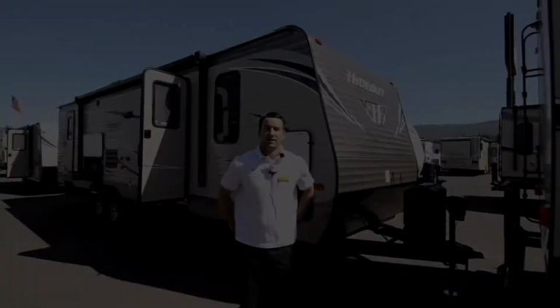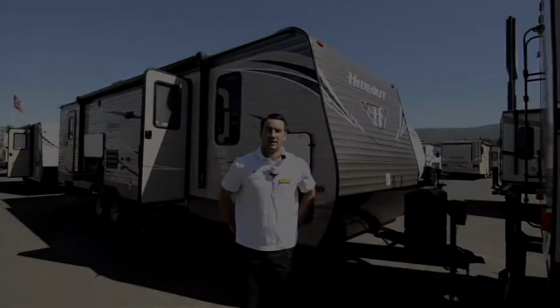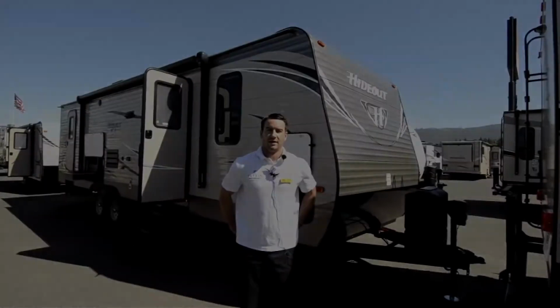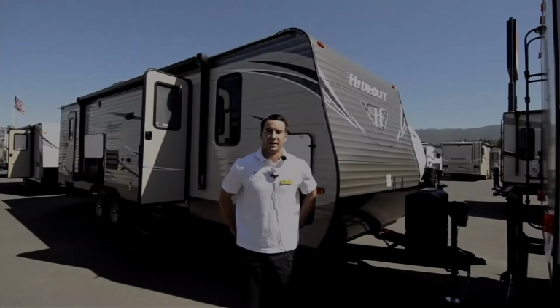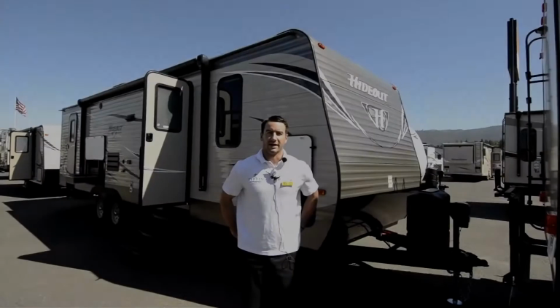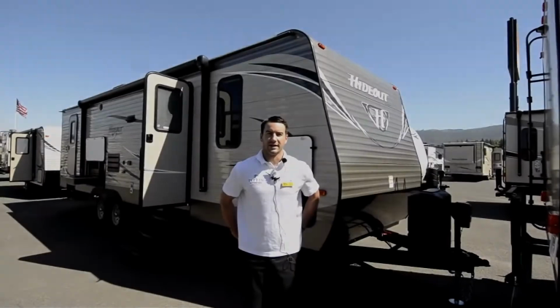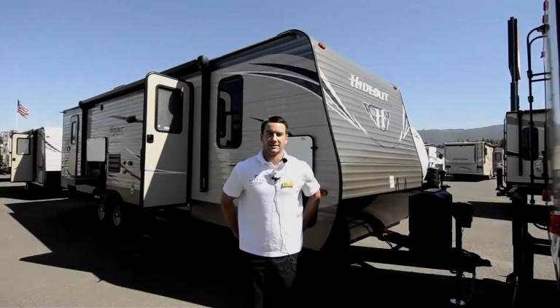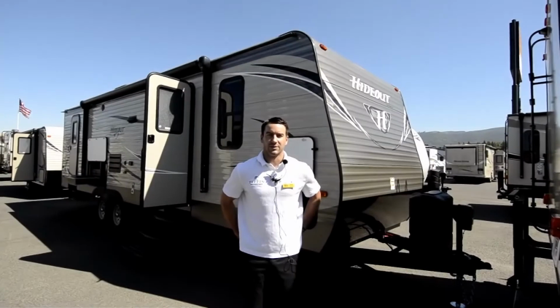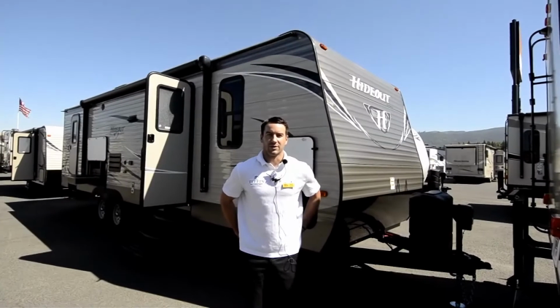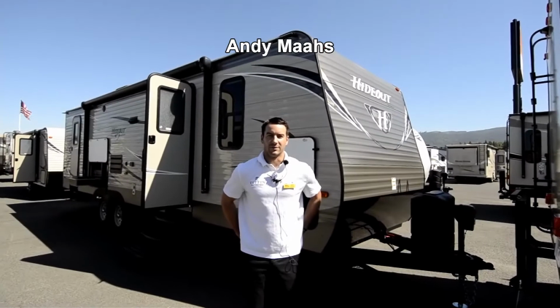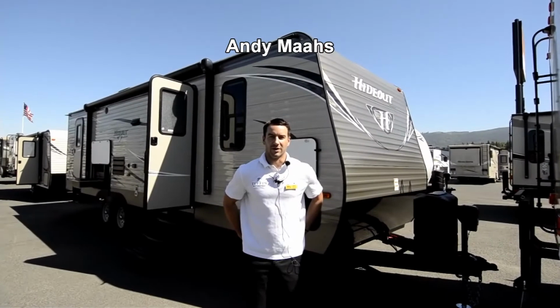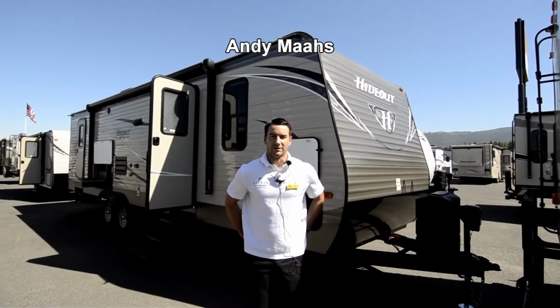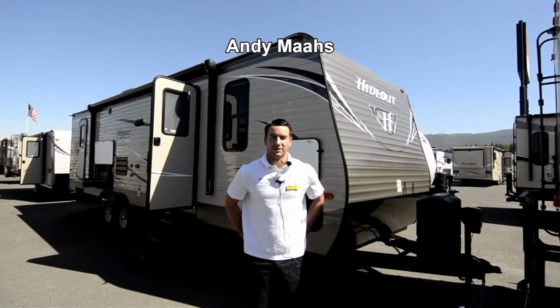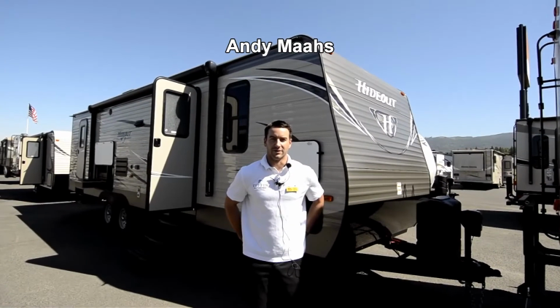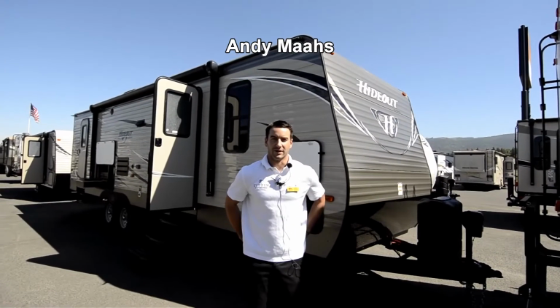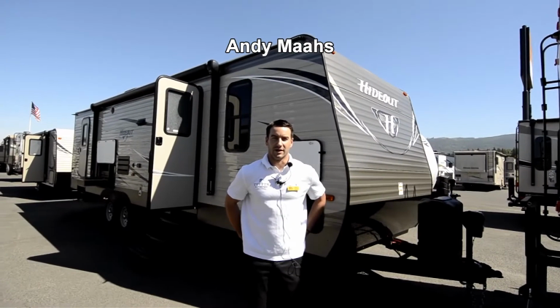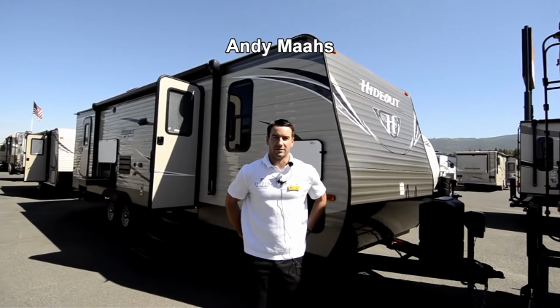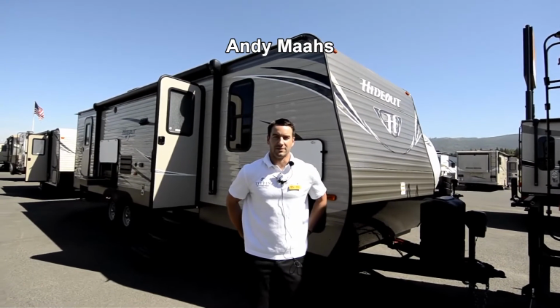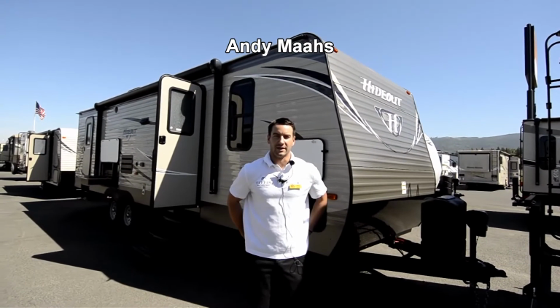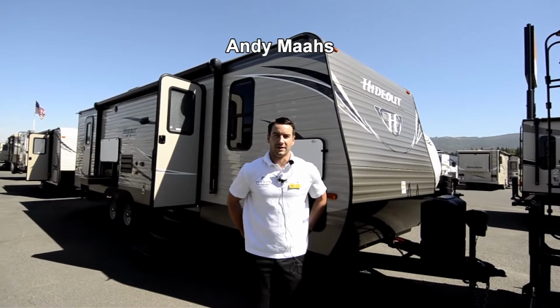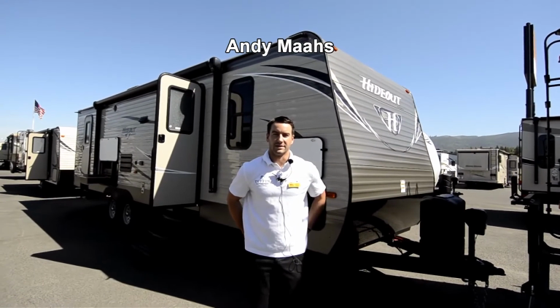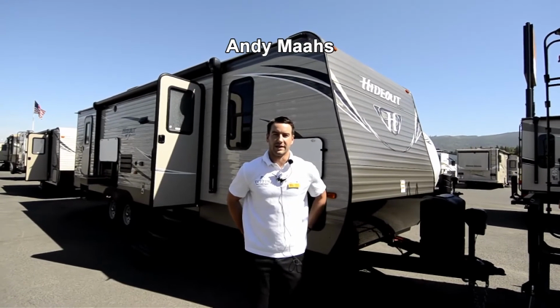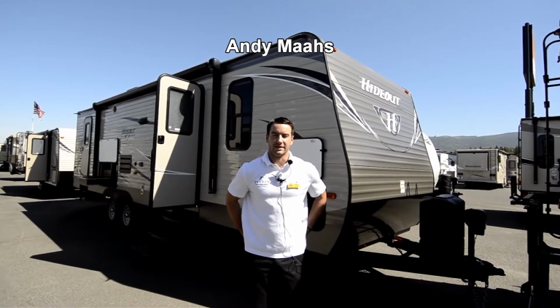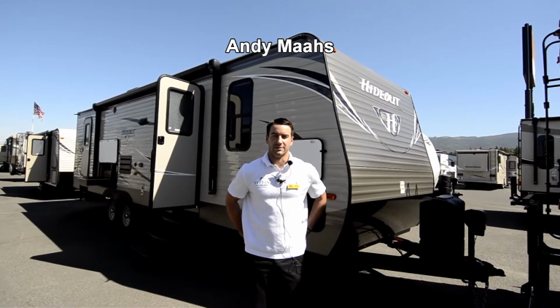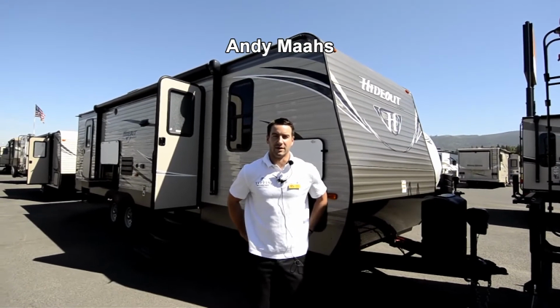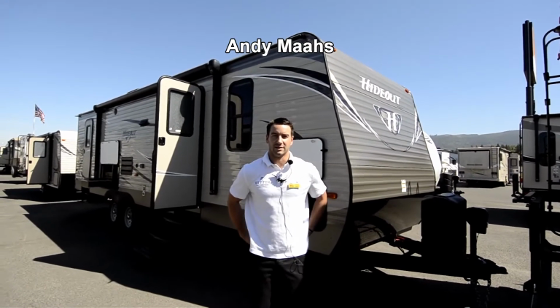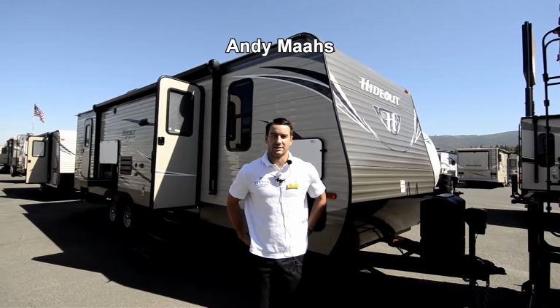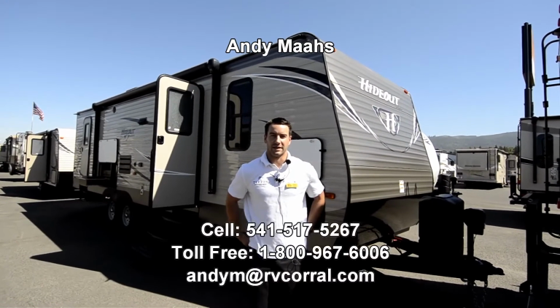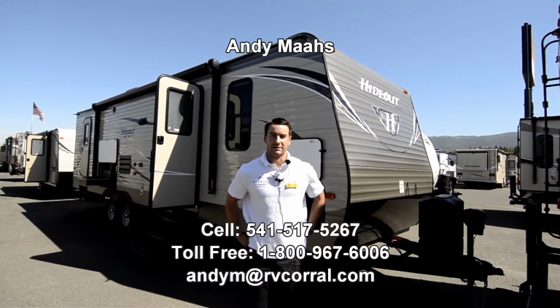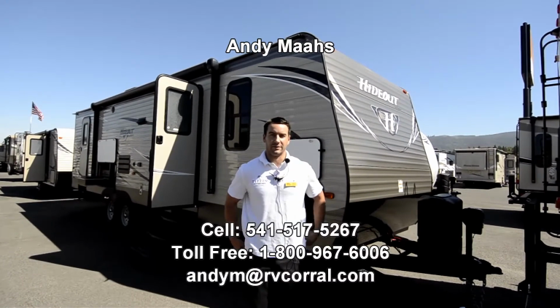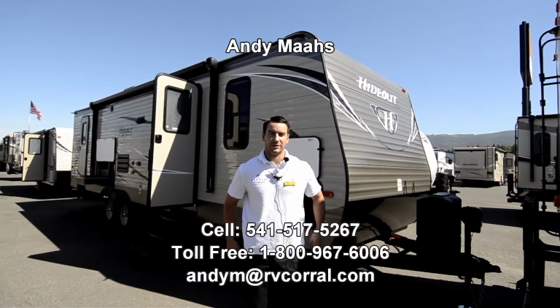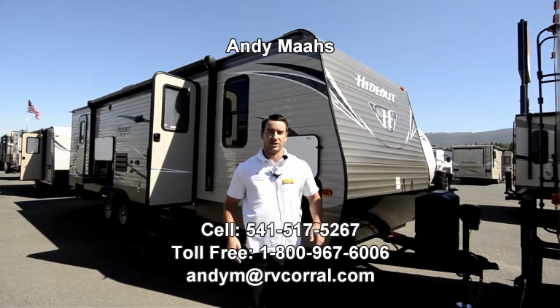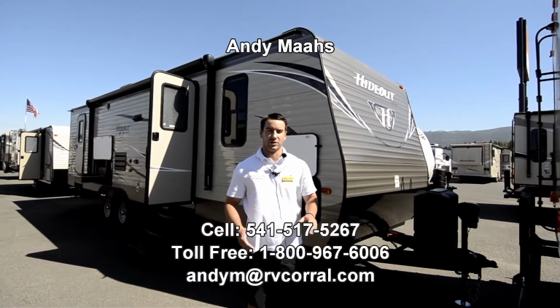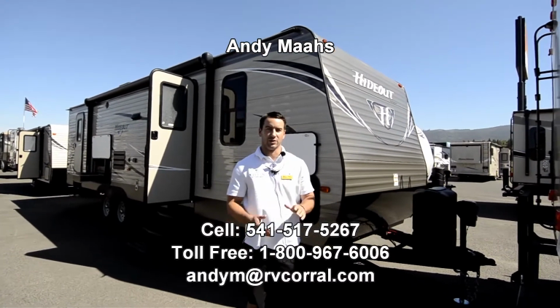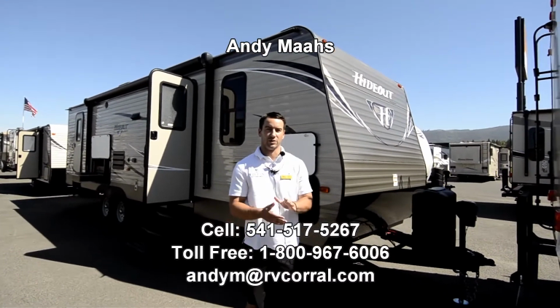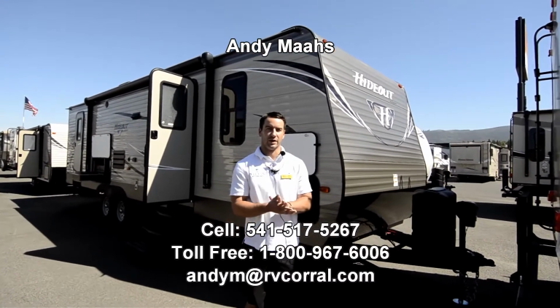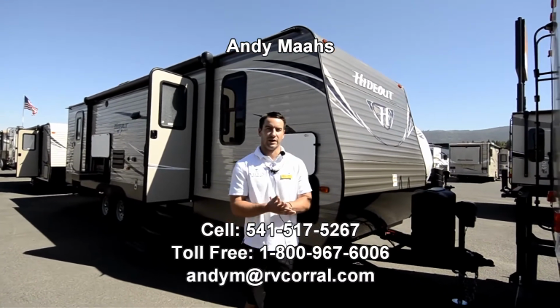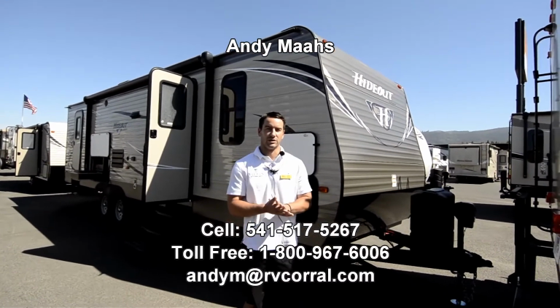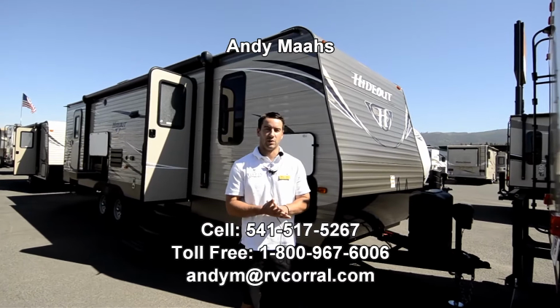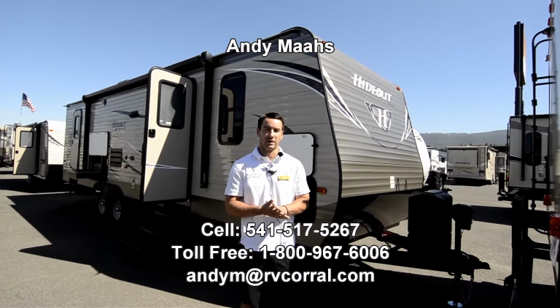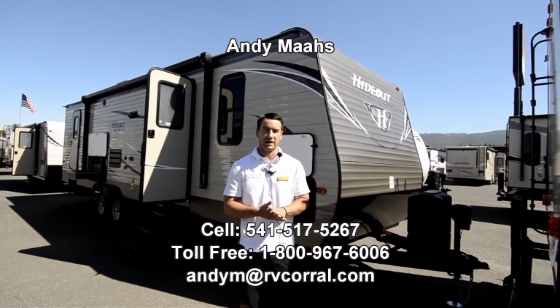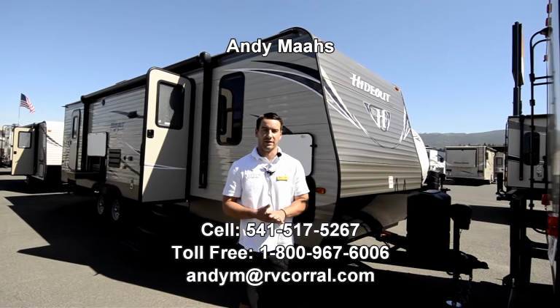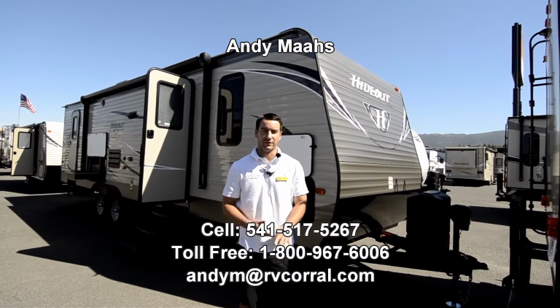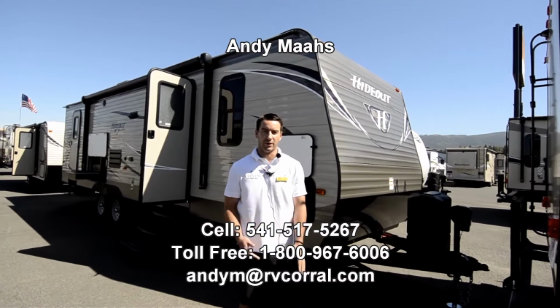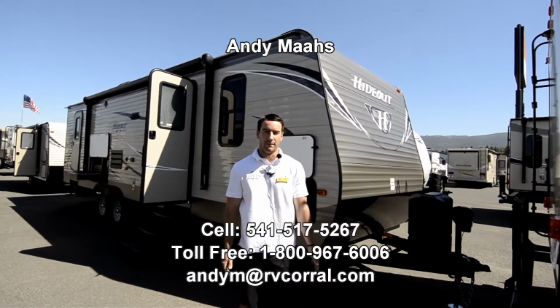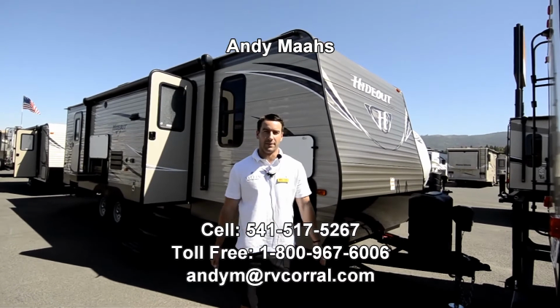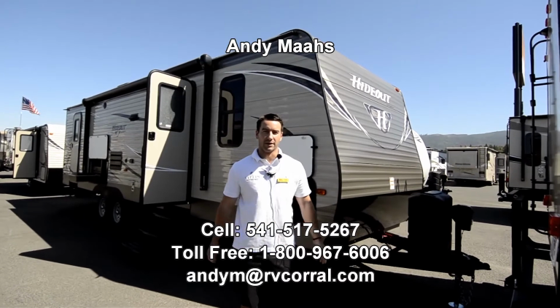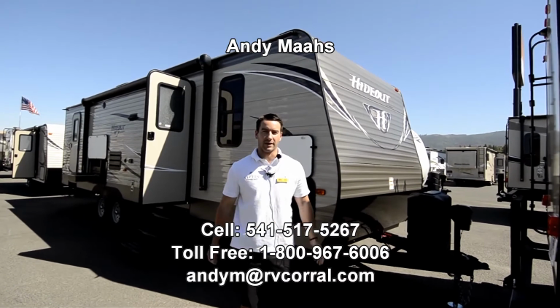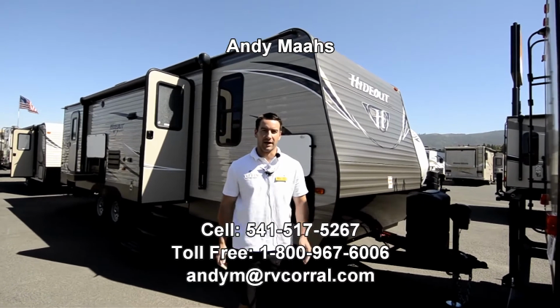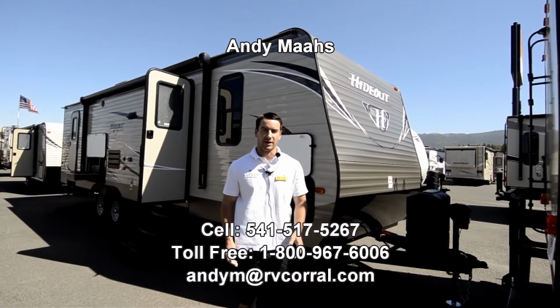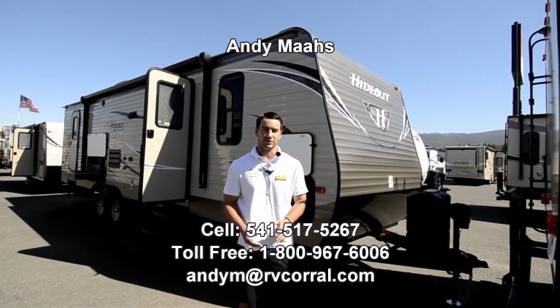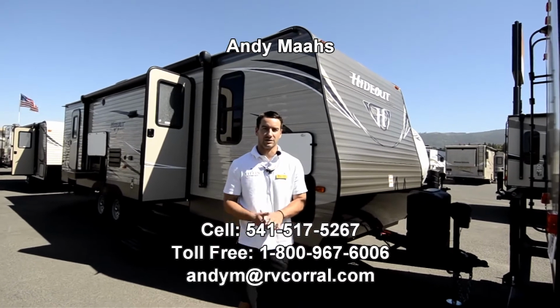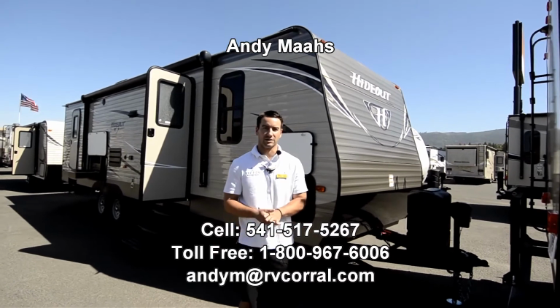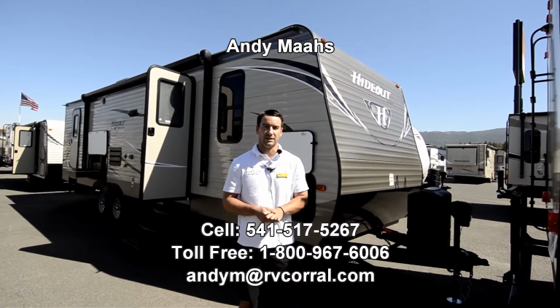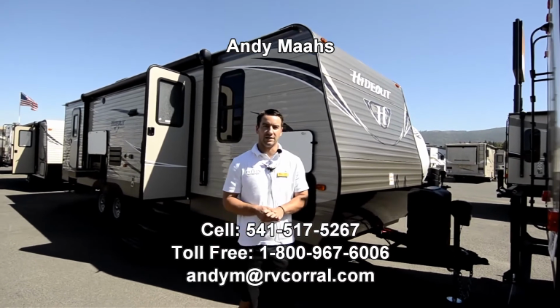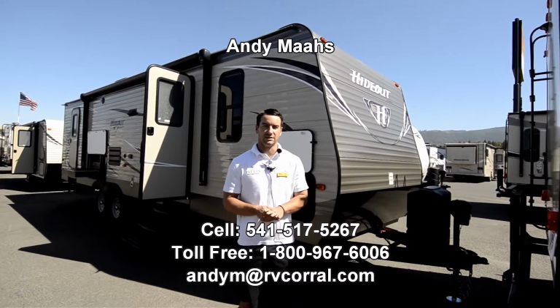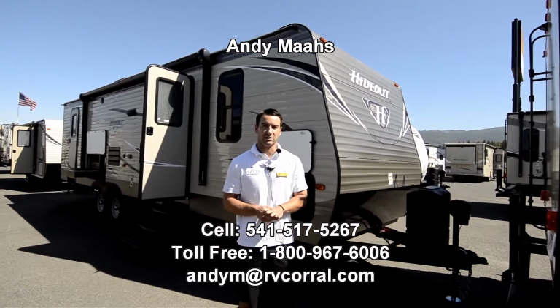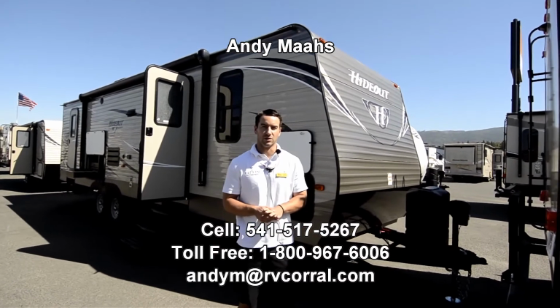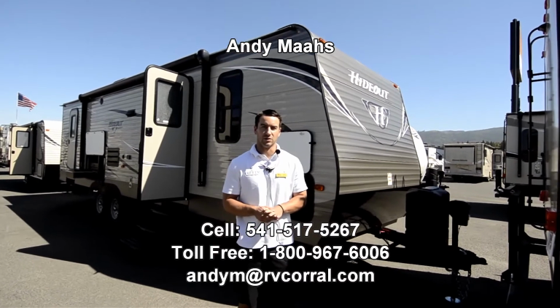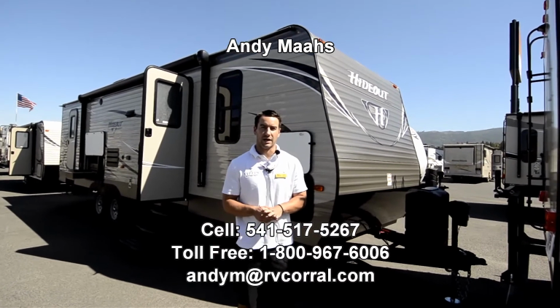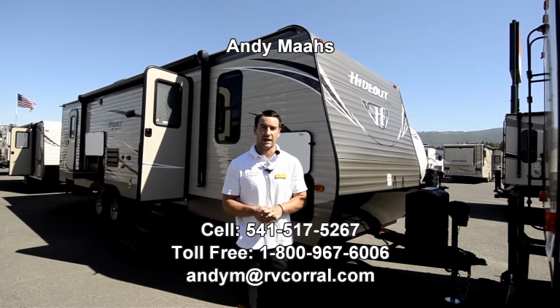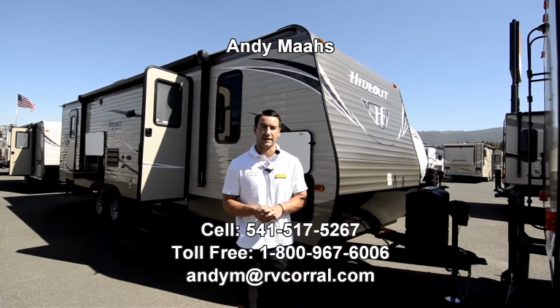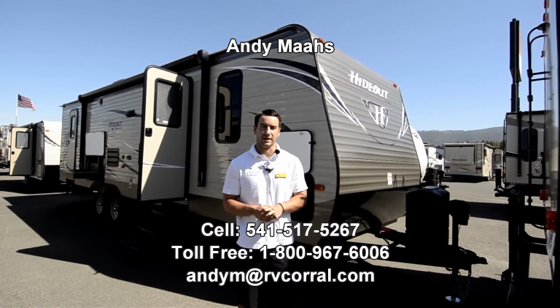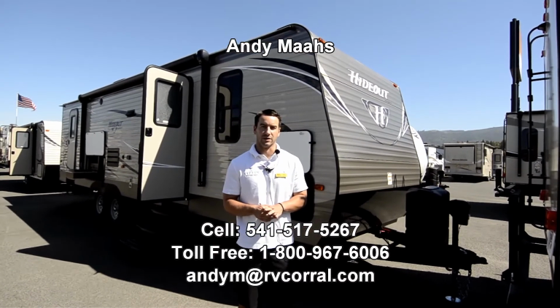Hi guys, welcome to RV Corral. My name is Andy Mauds. Today I'm going to be showing you a 28 foot bunkhouse Keystone Hideout.